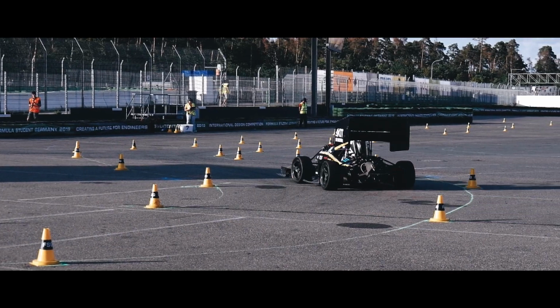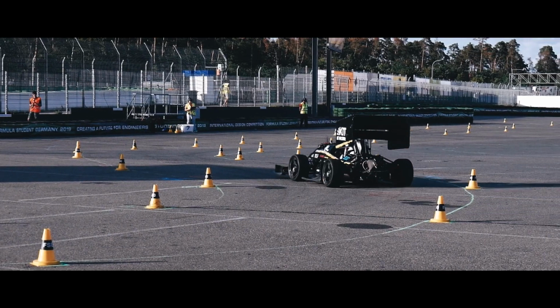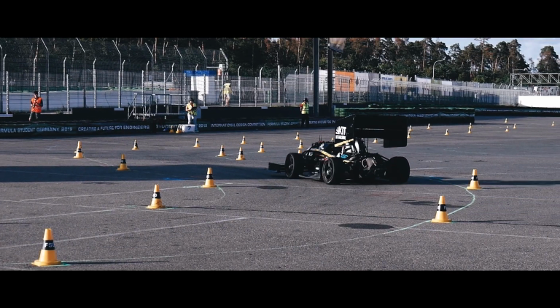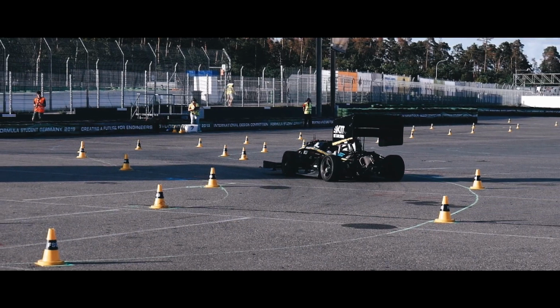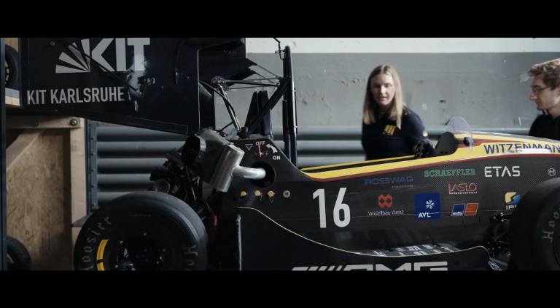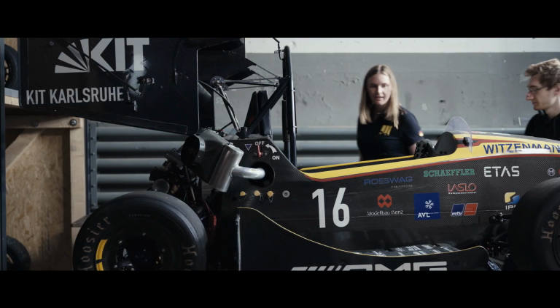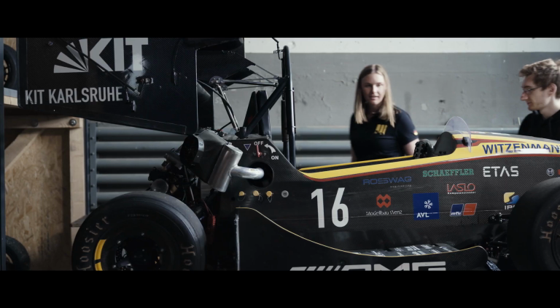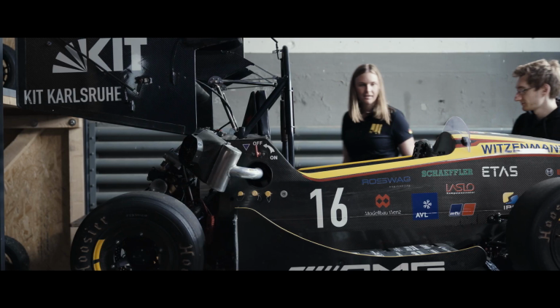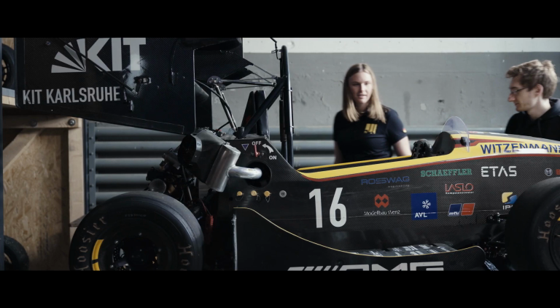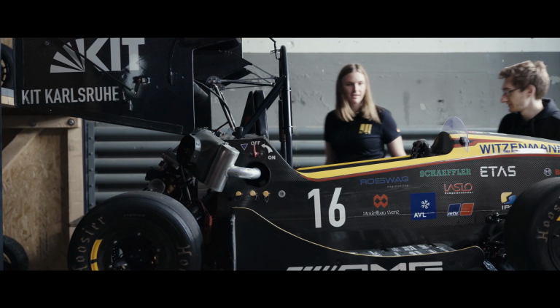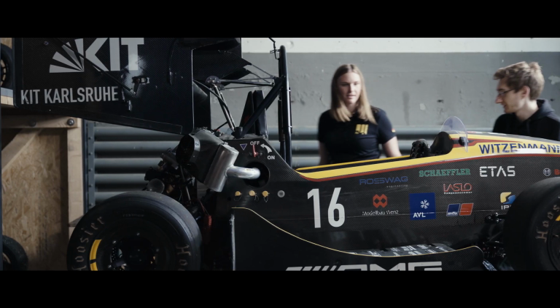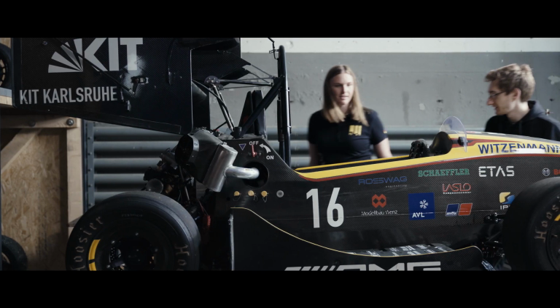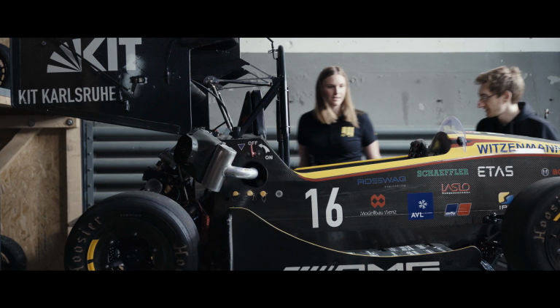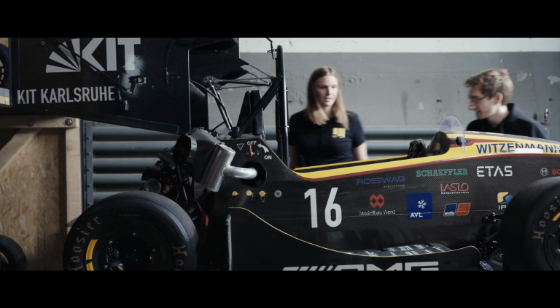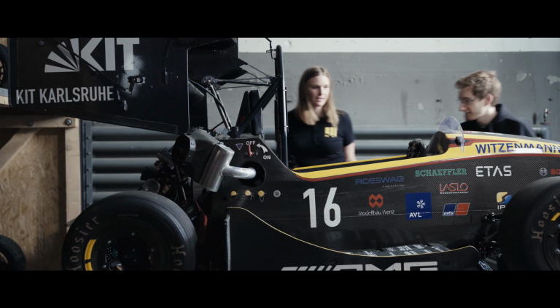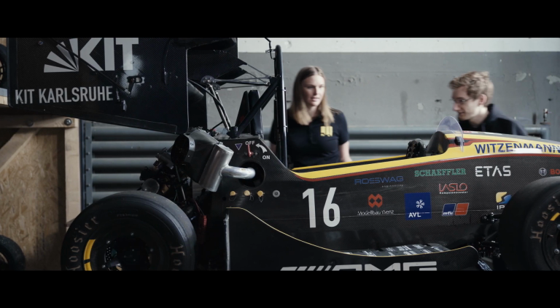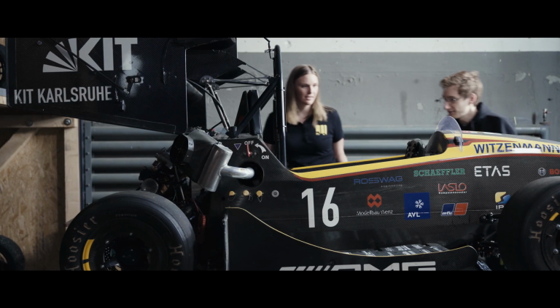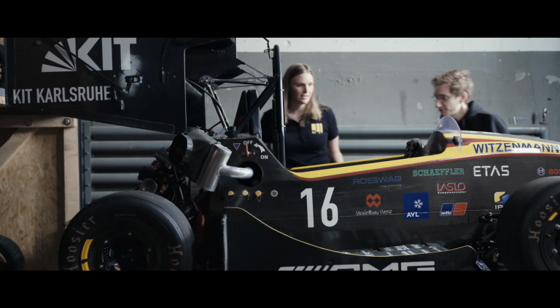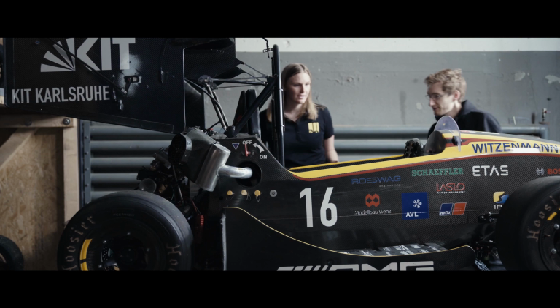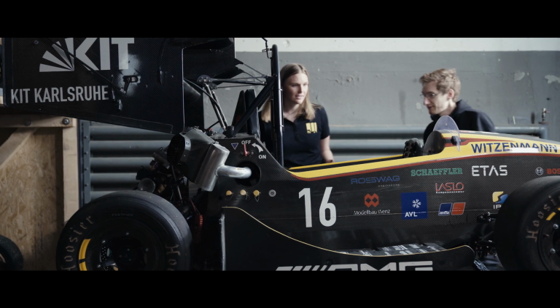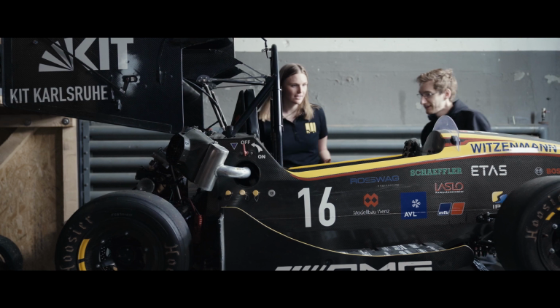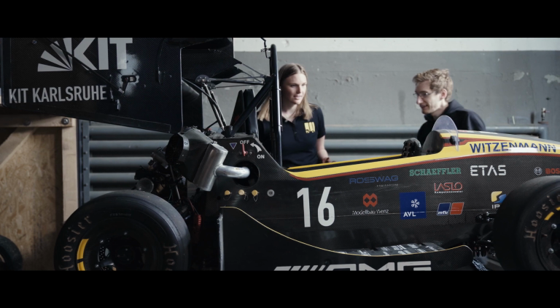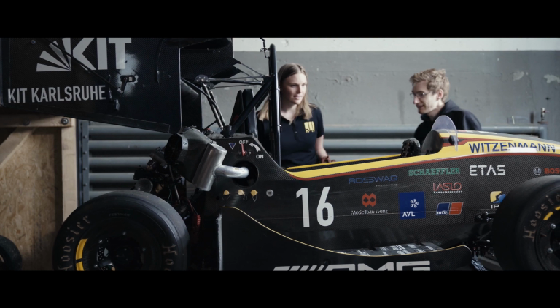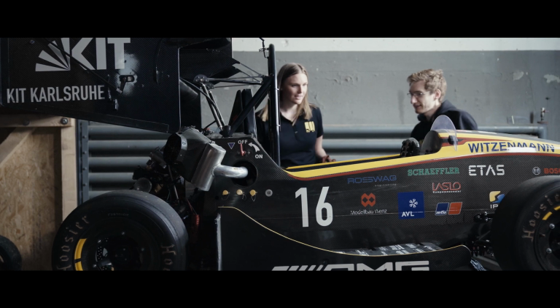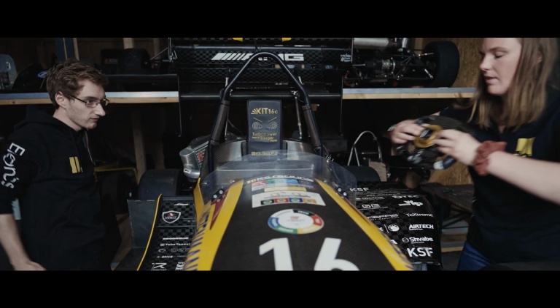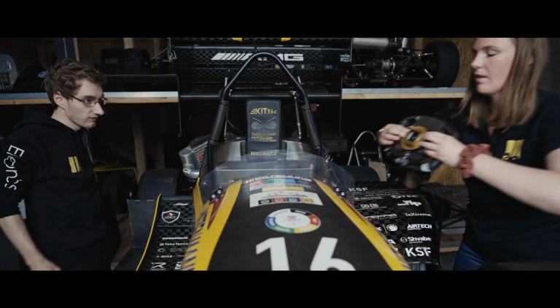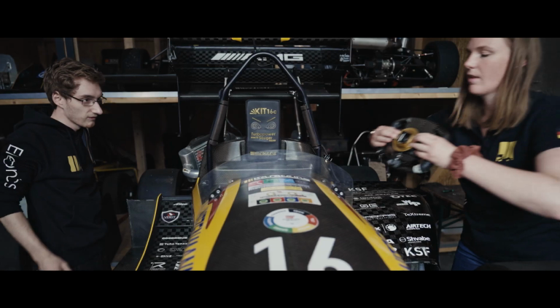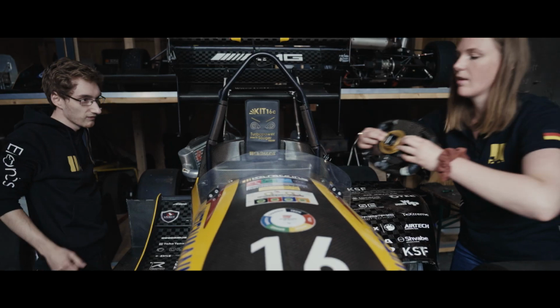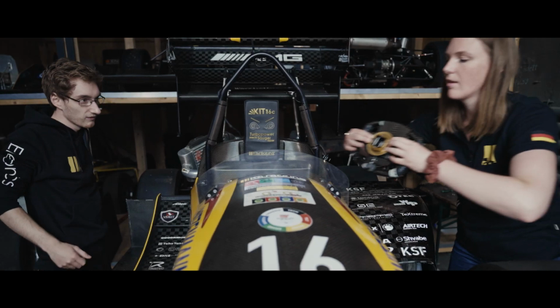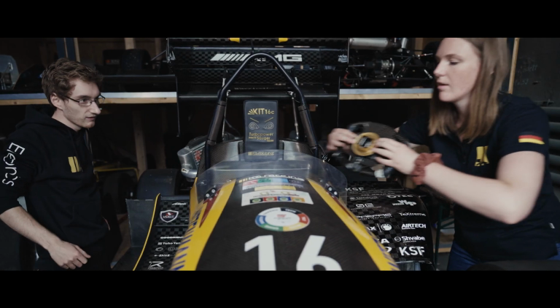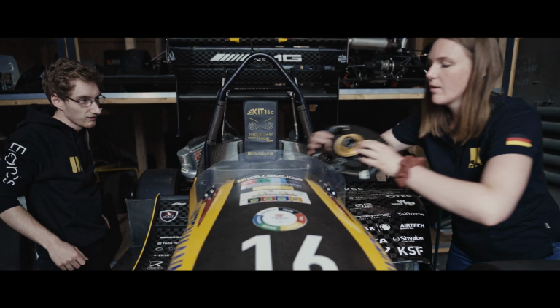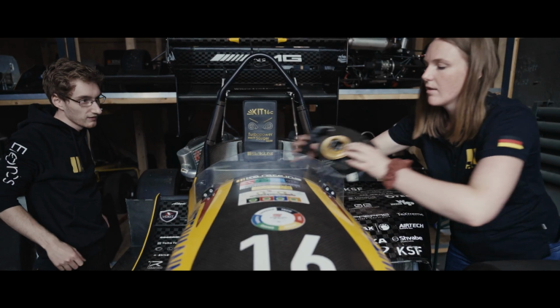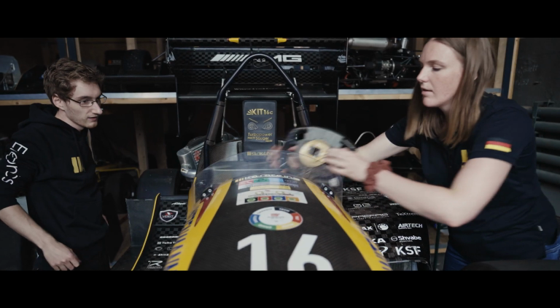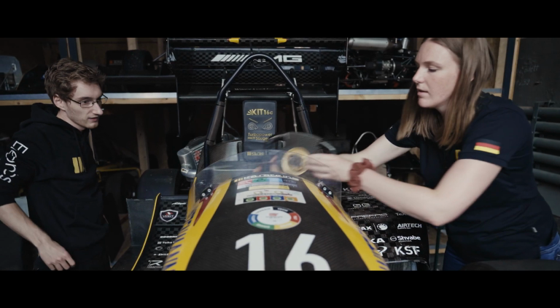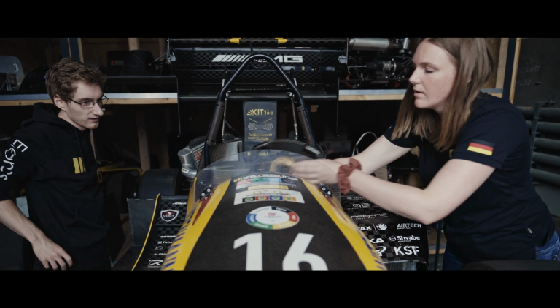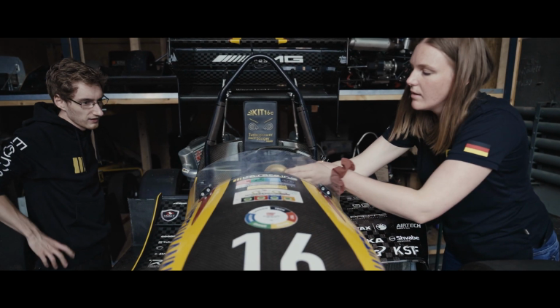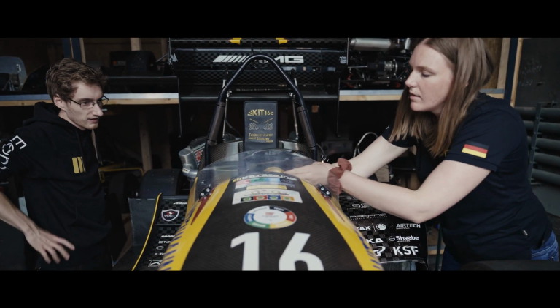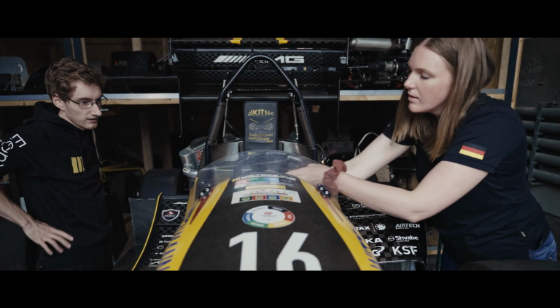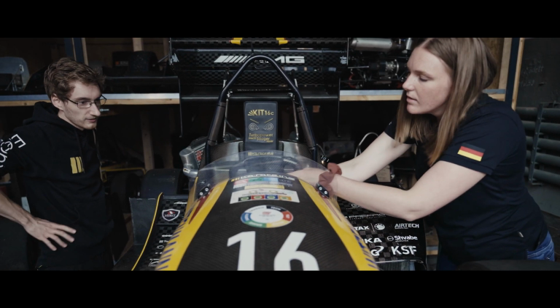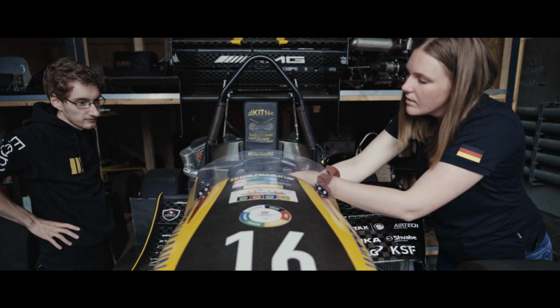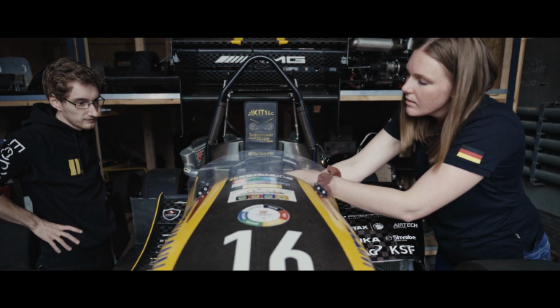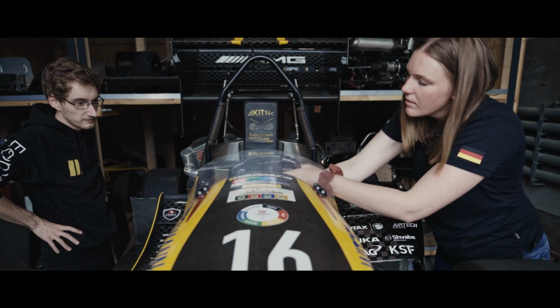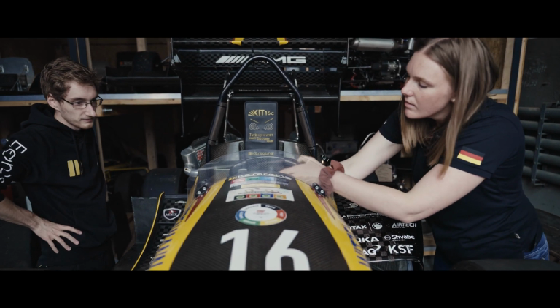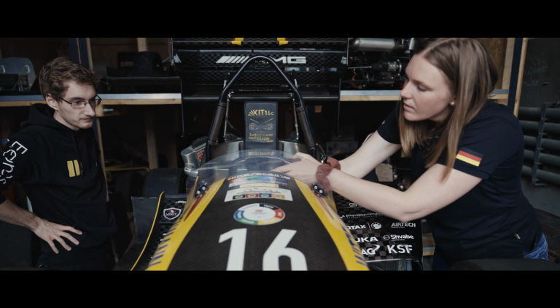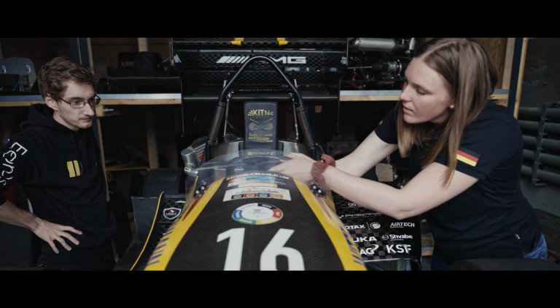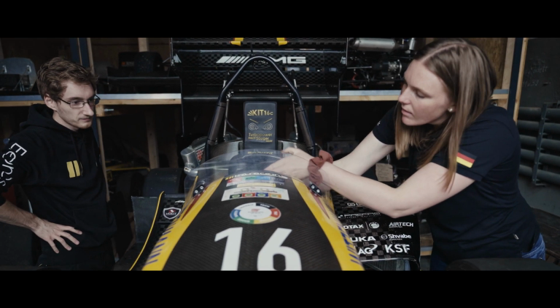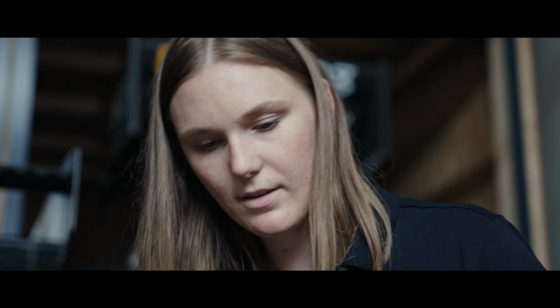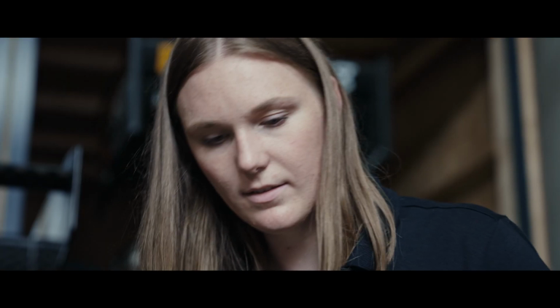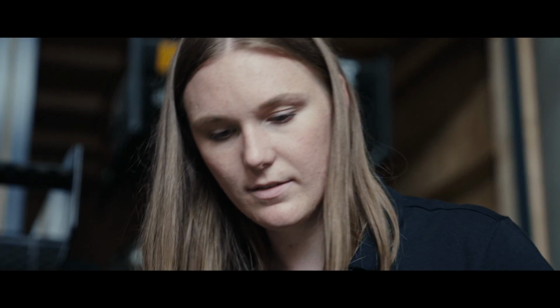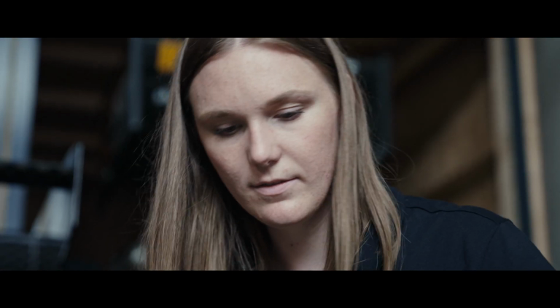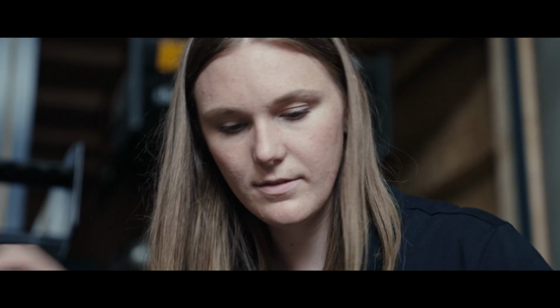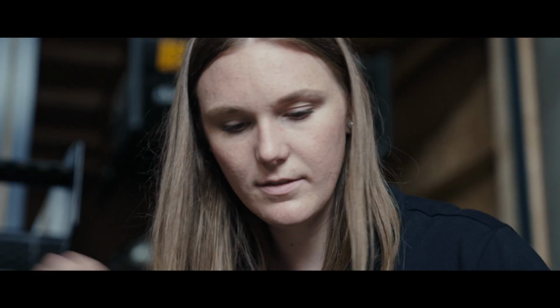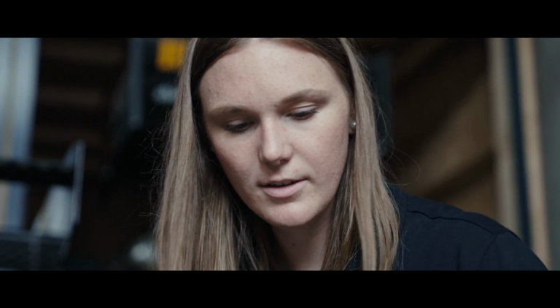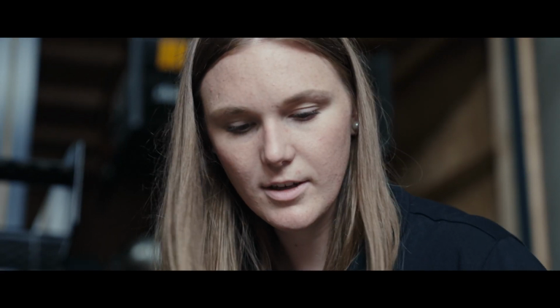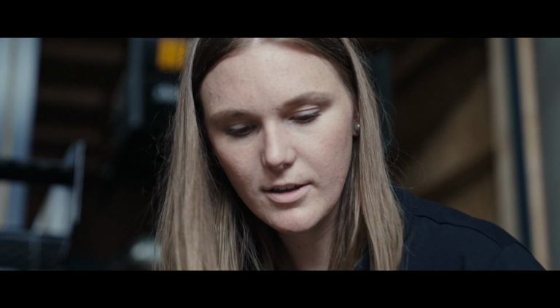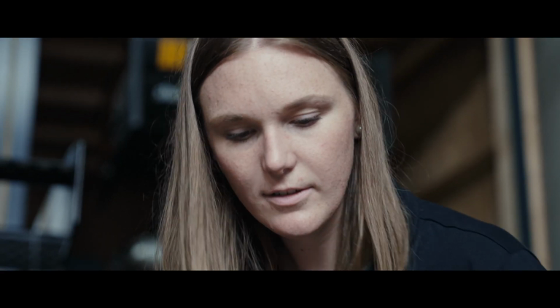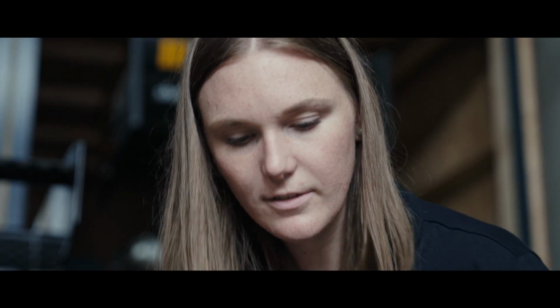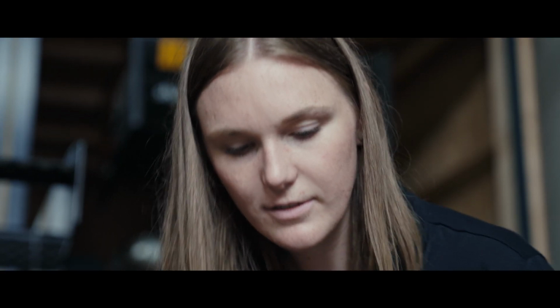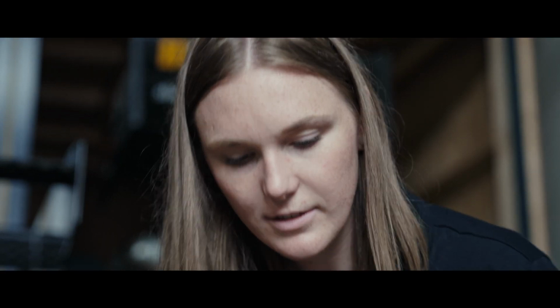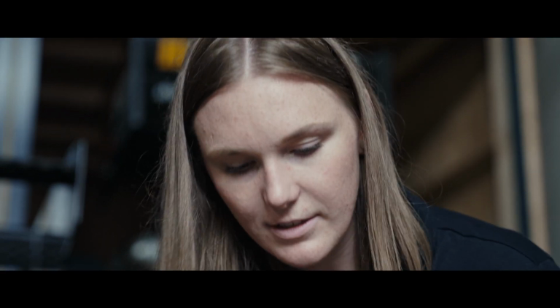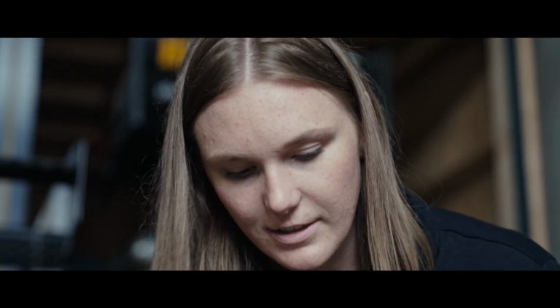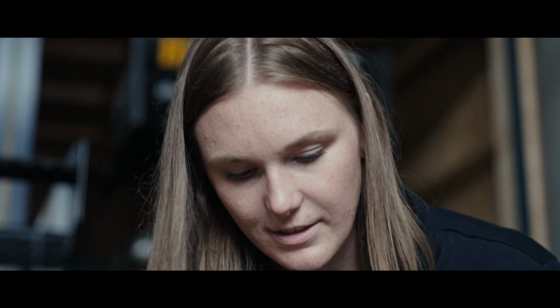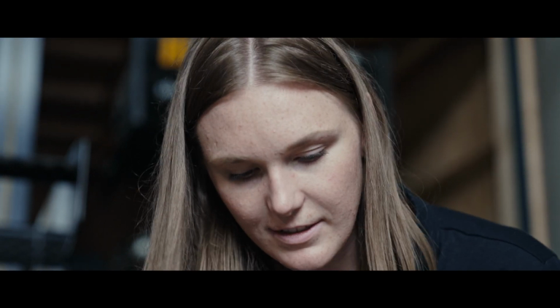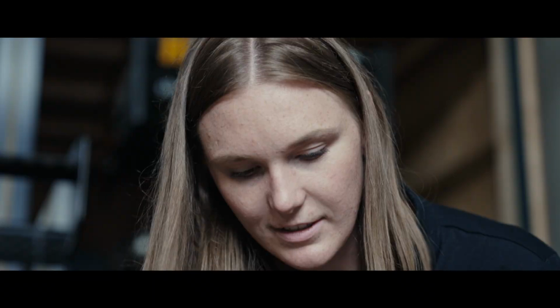NHR at KIT makes machines ready for the future. And we train the next generation of scientists.